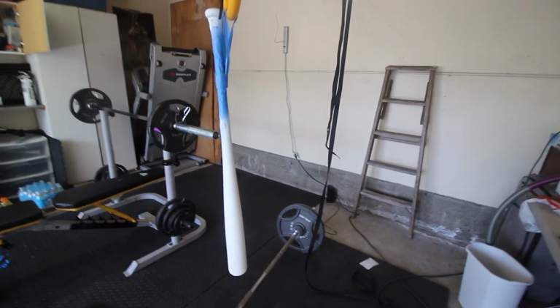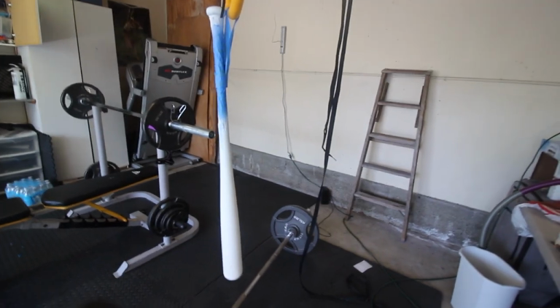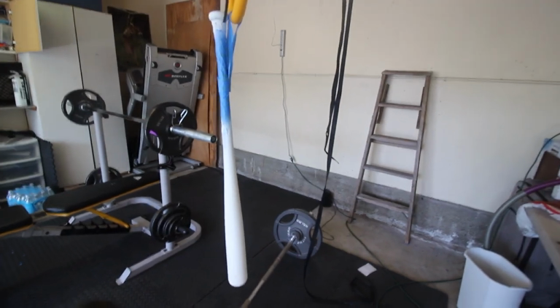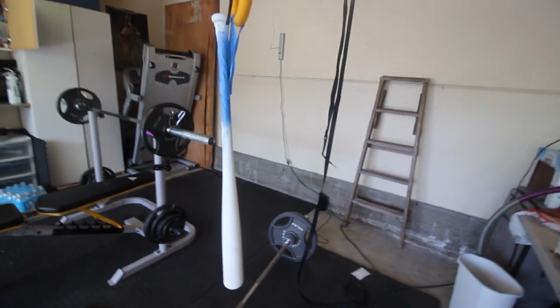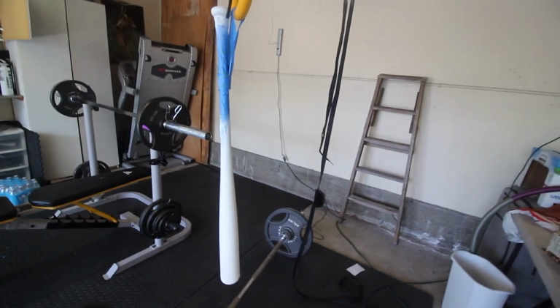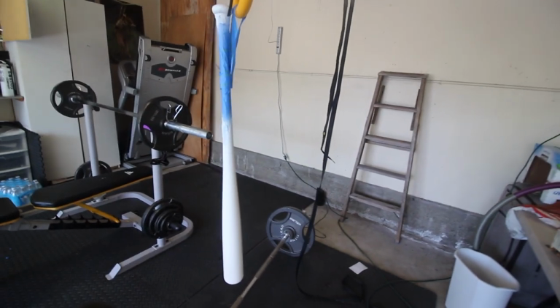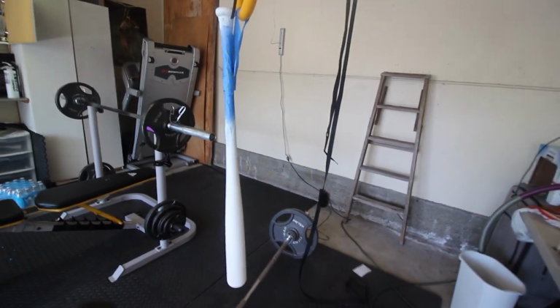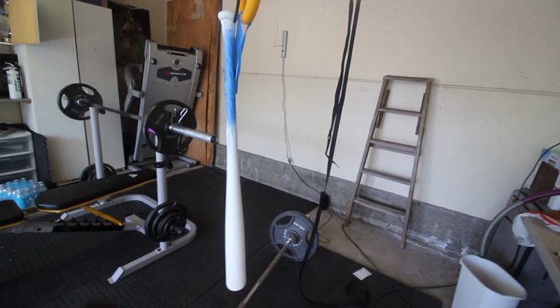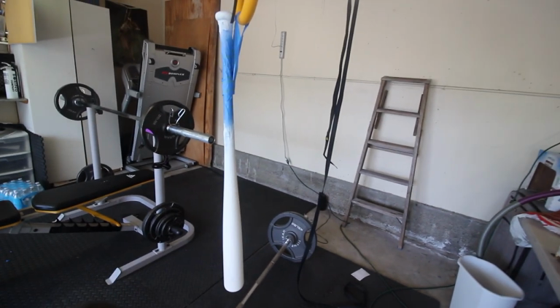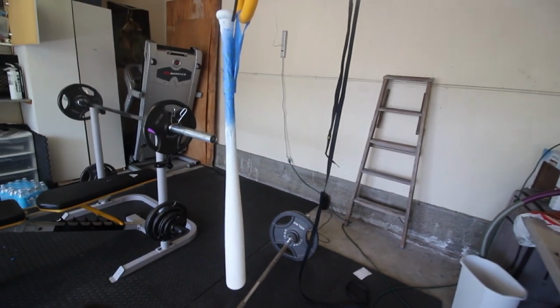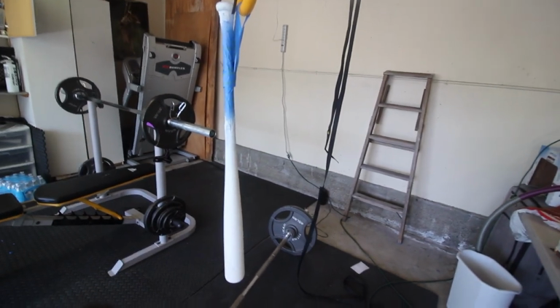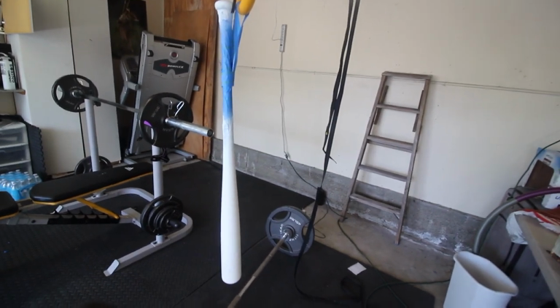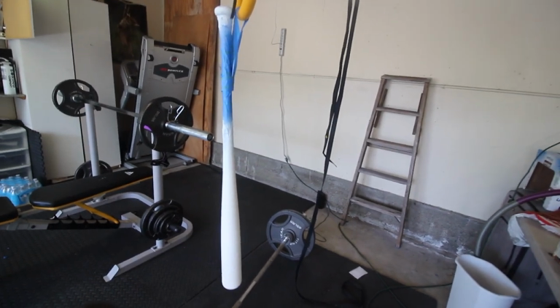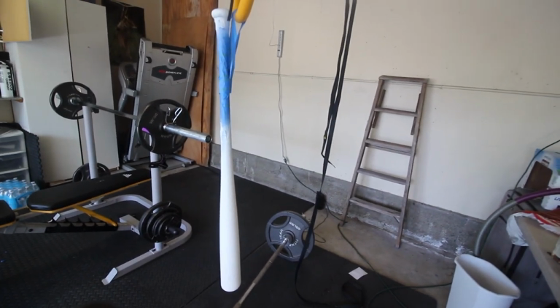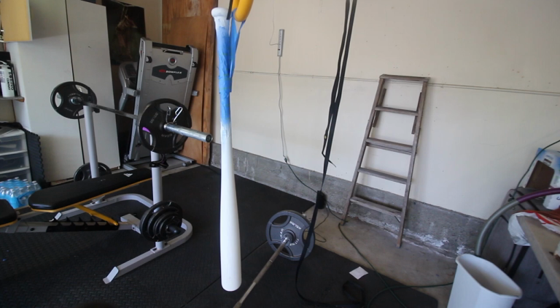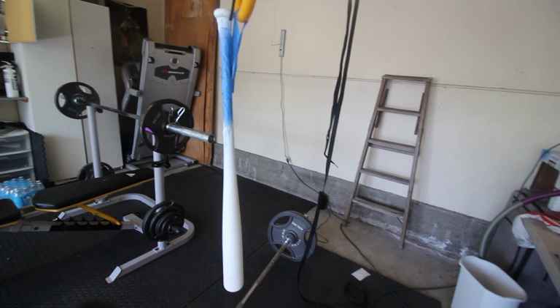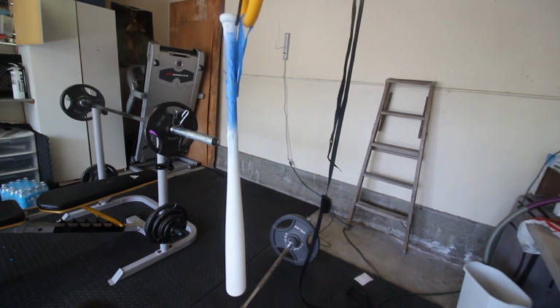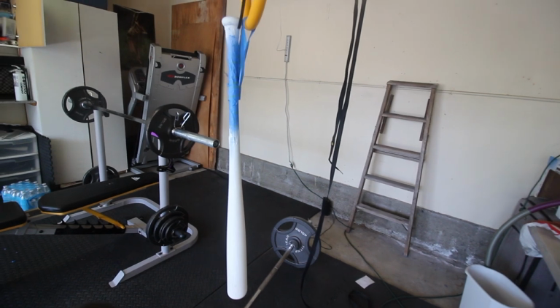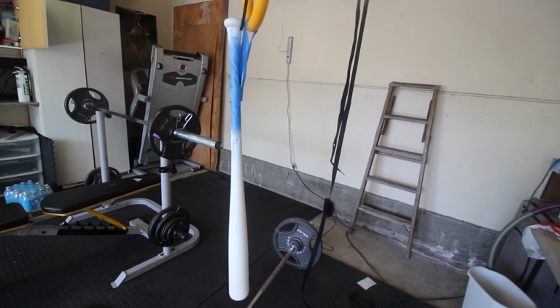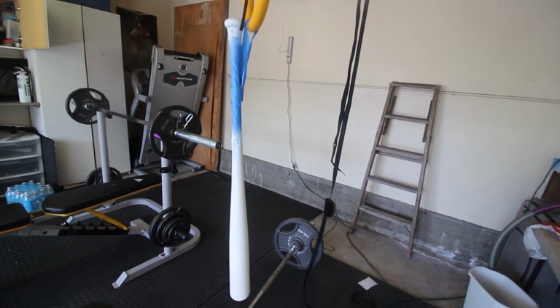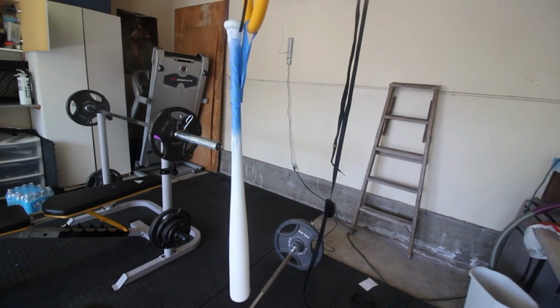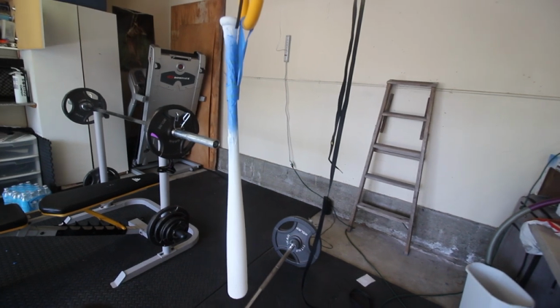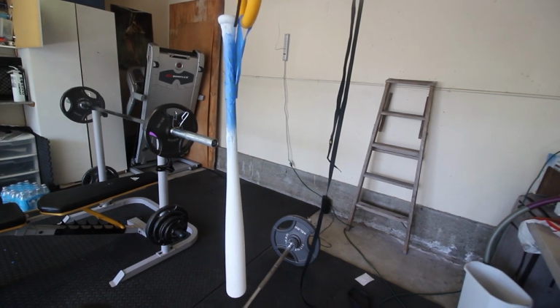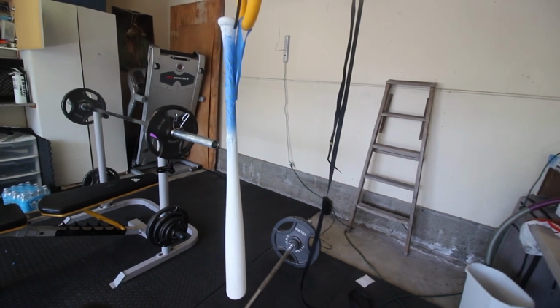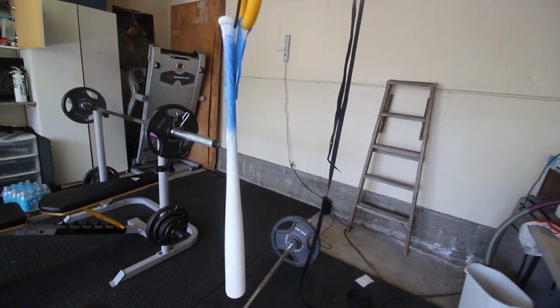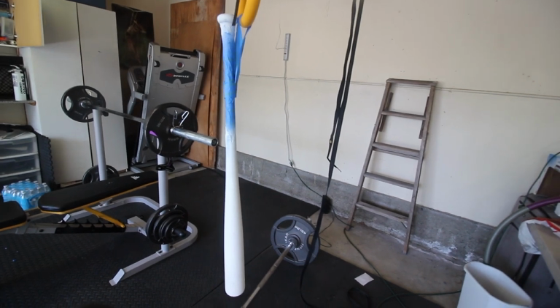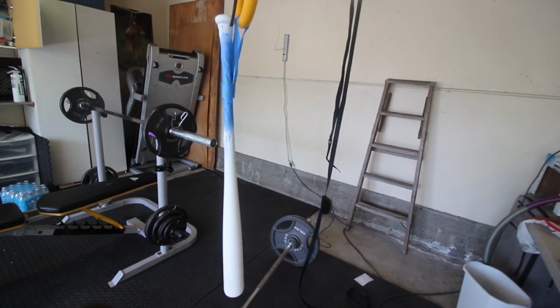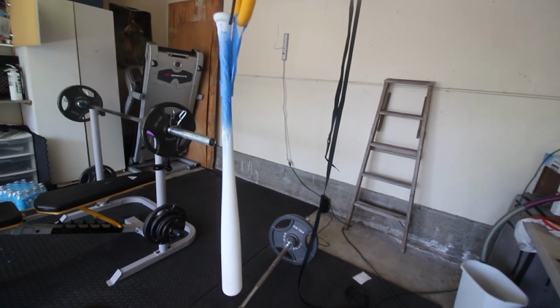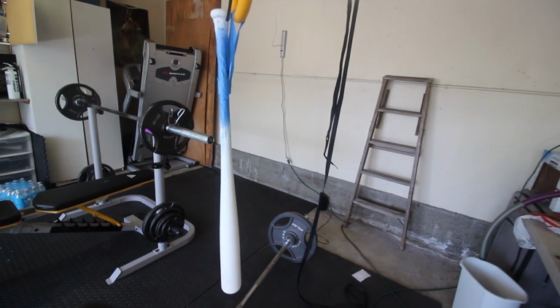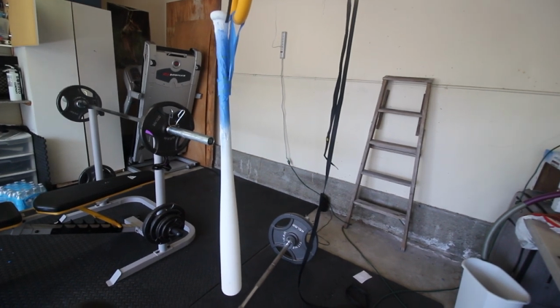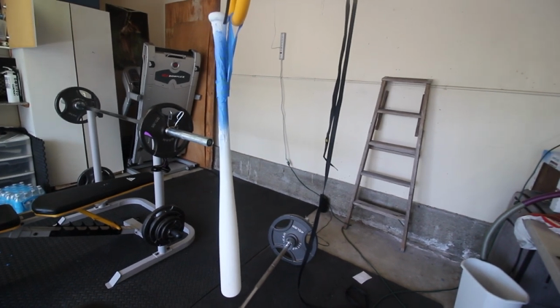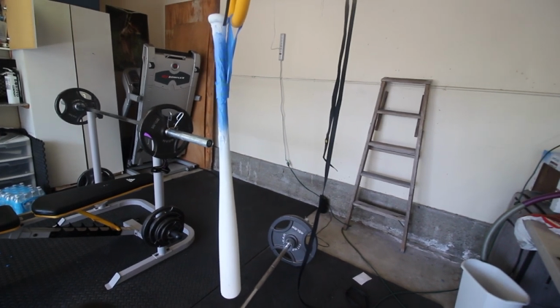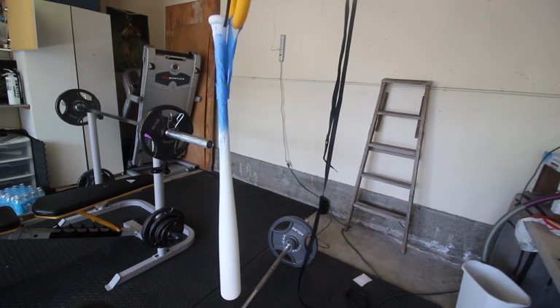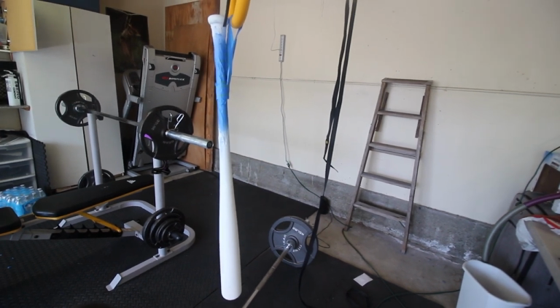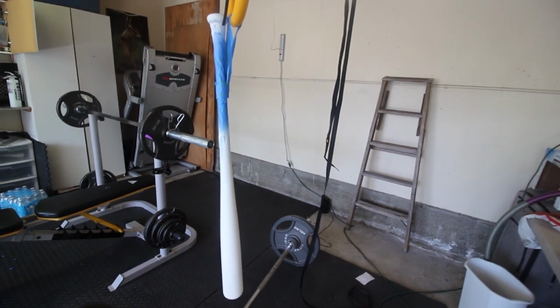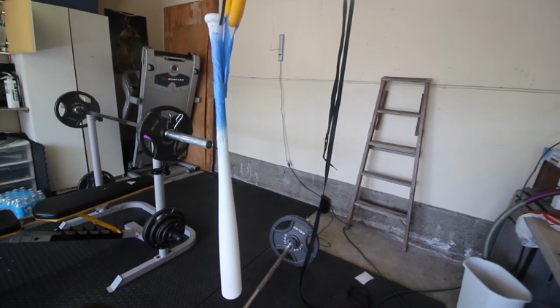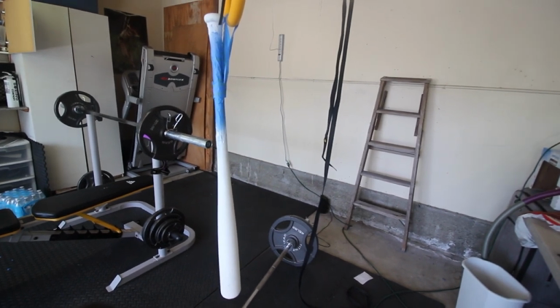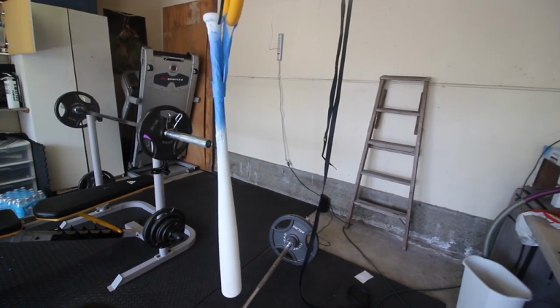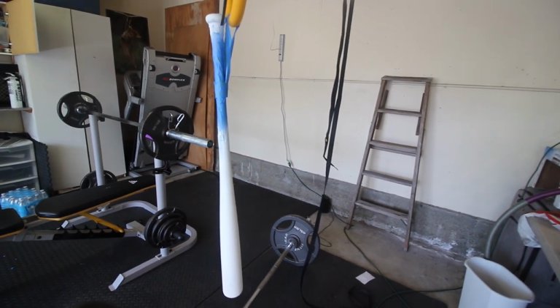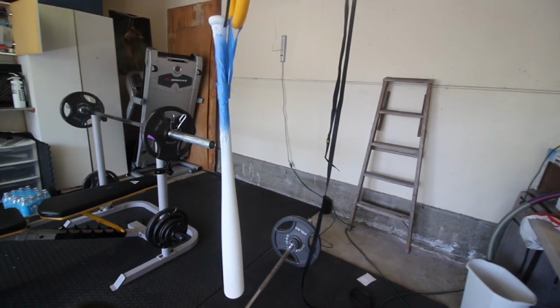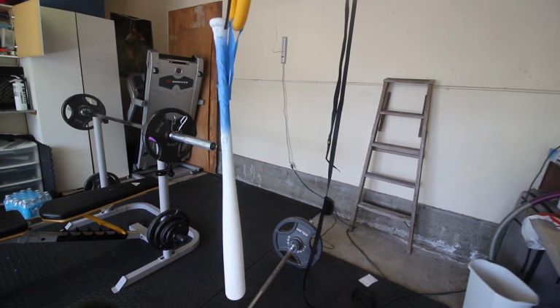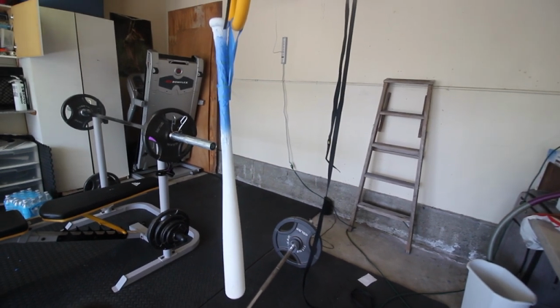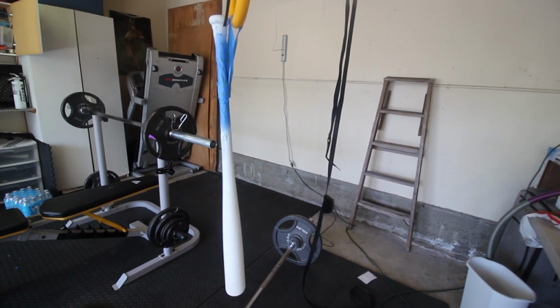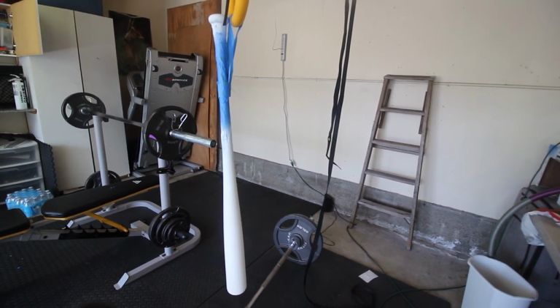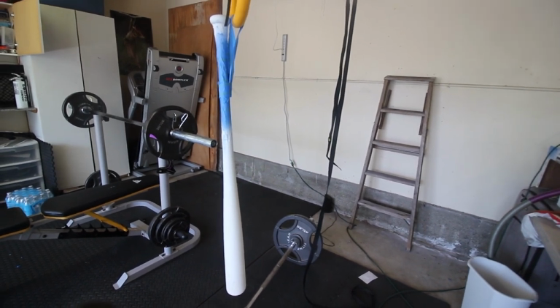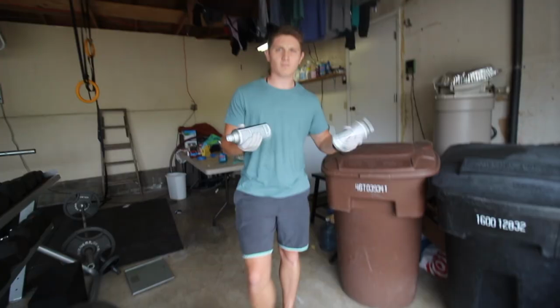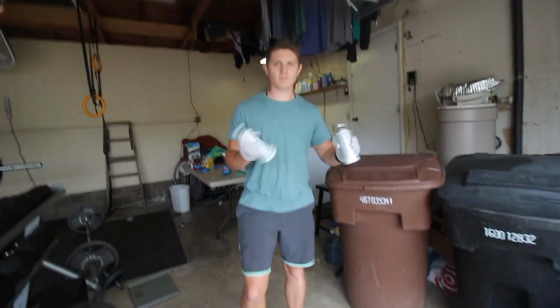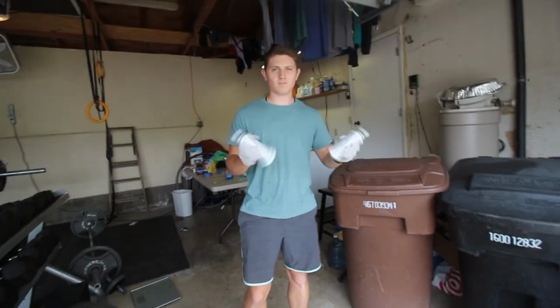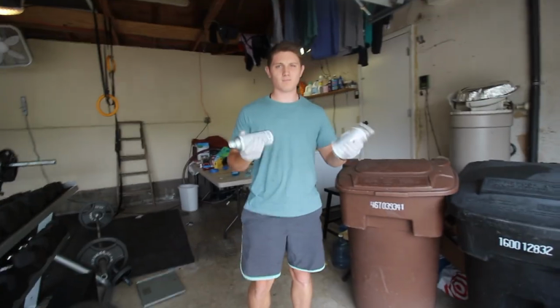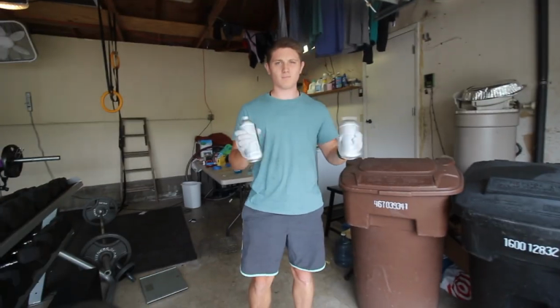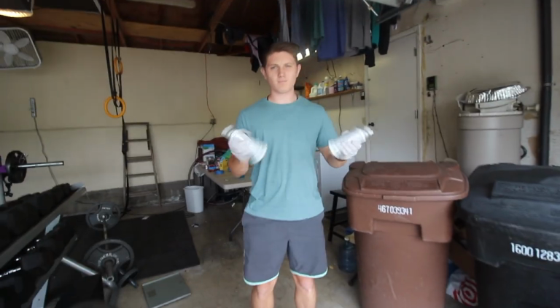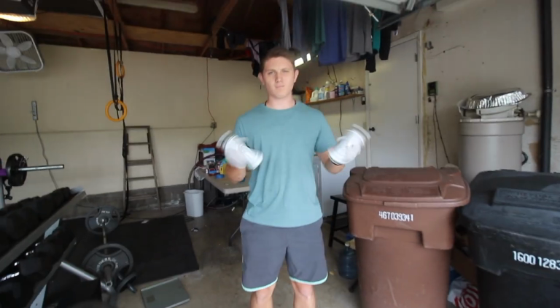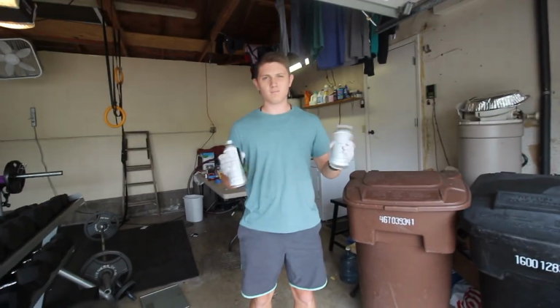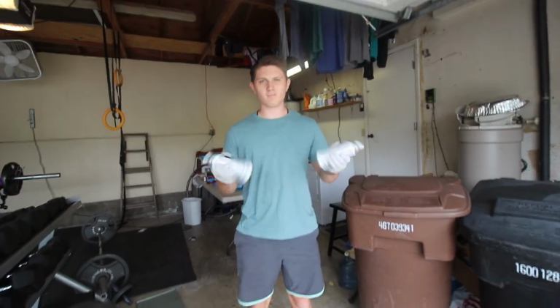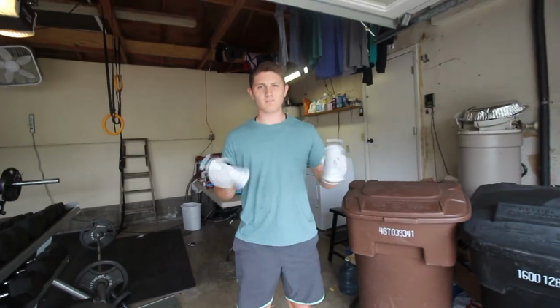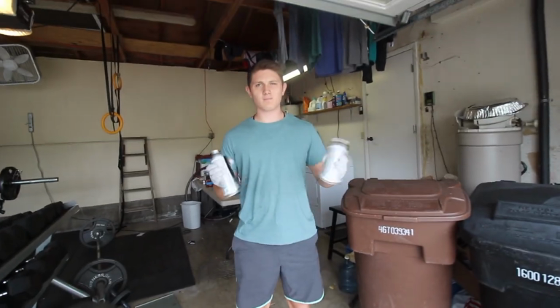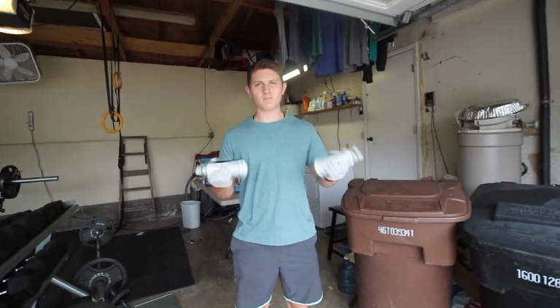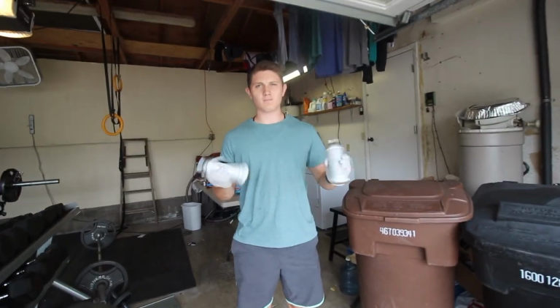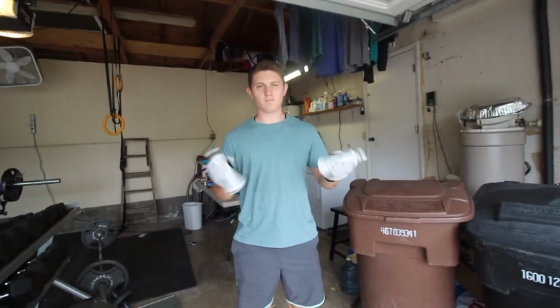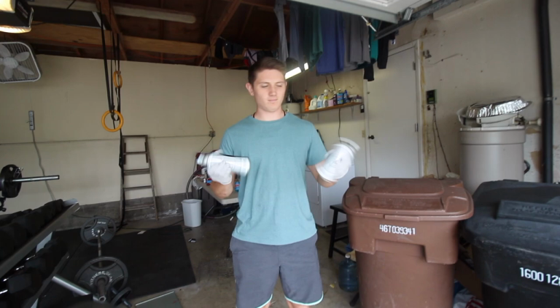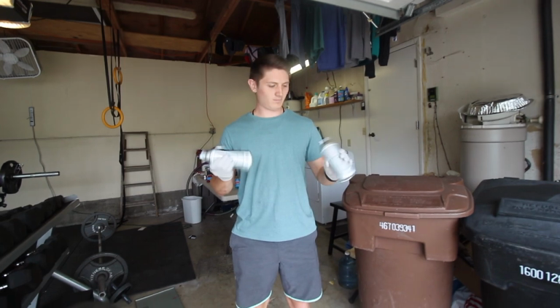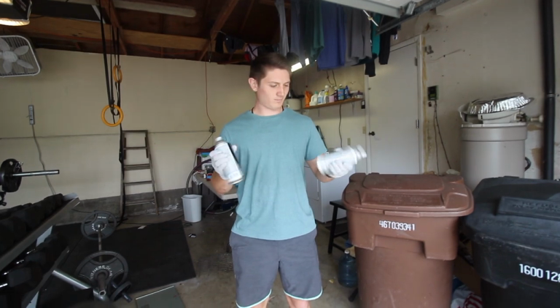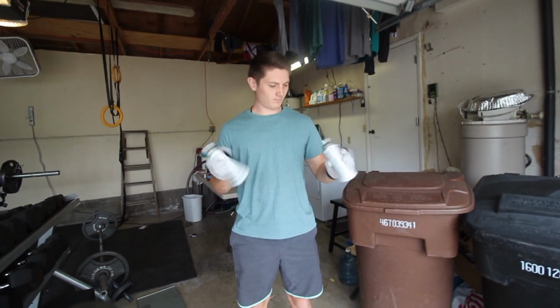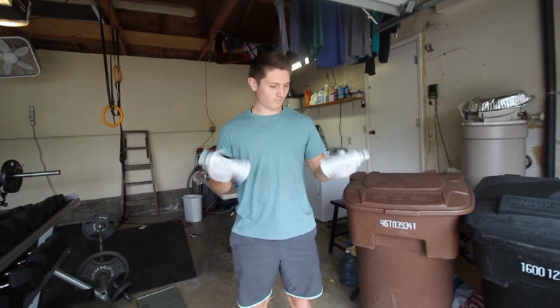It's all primed up and we'll just let that dry for a few hours. Now we hydro dip the bat.